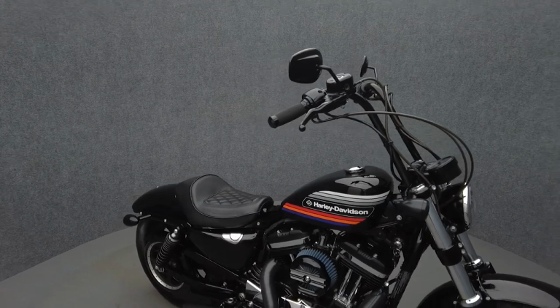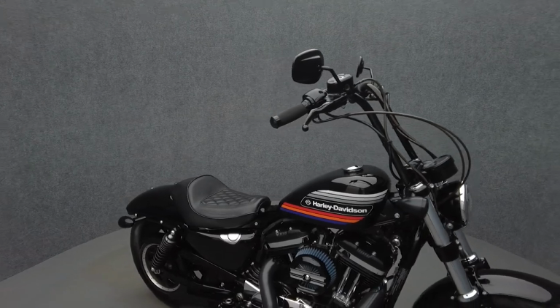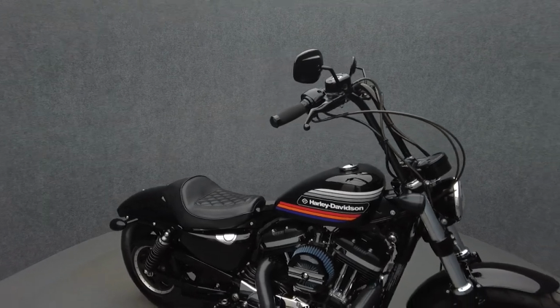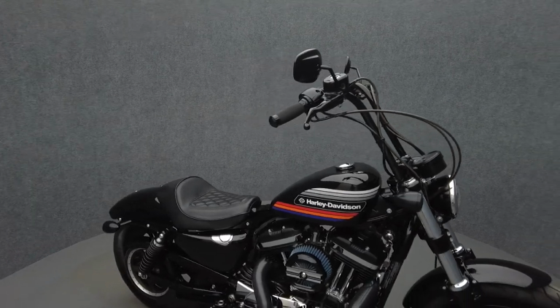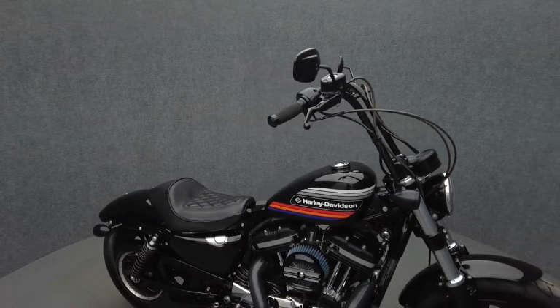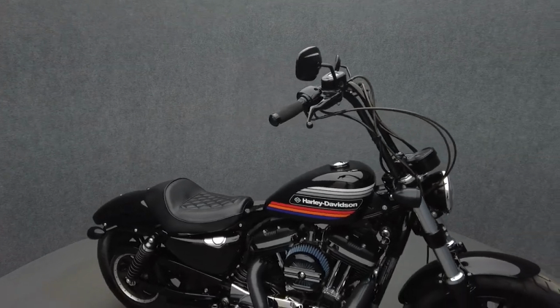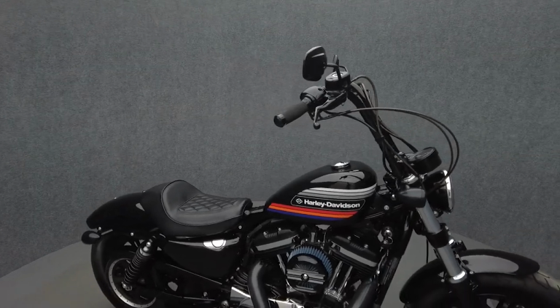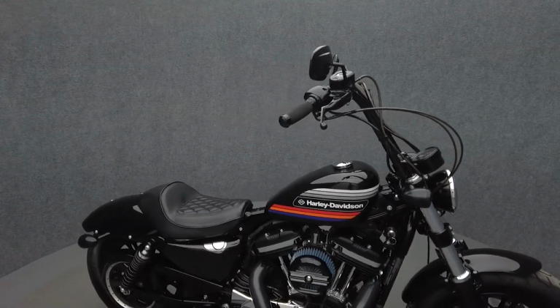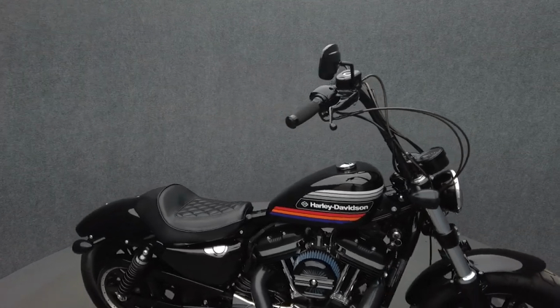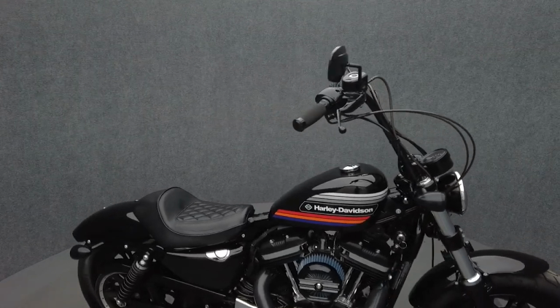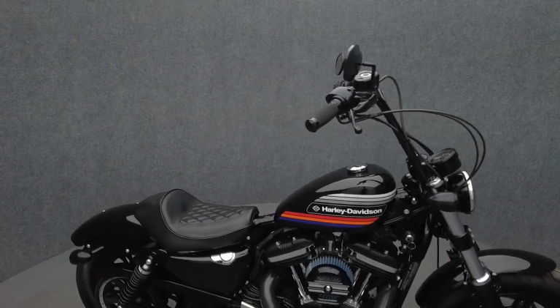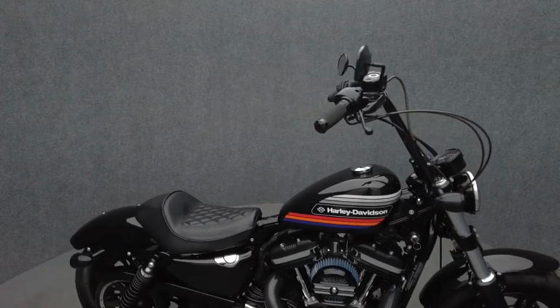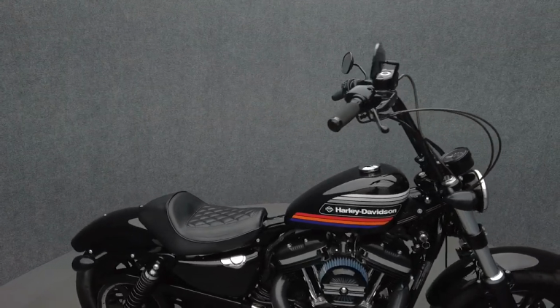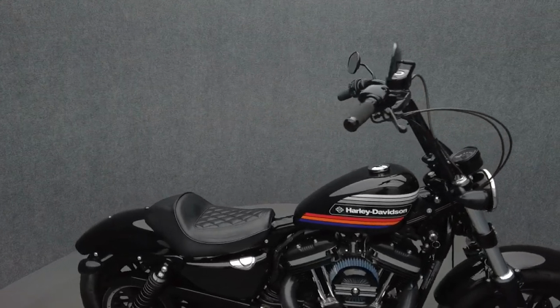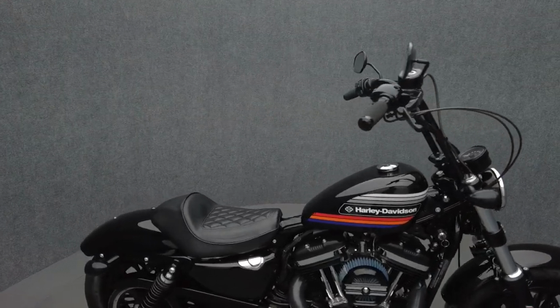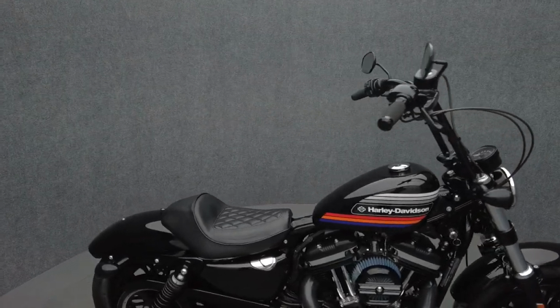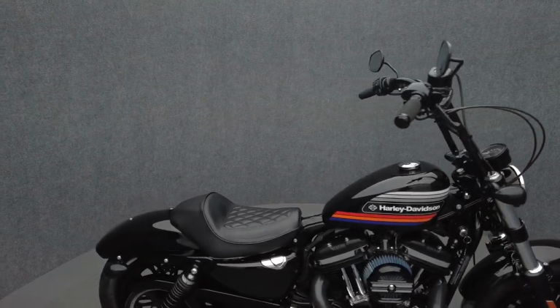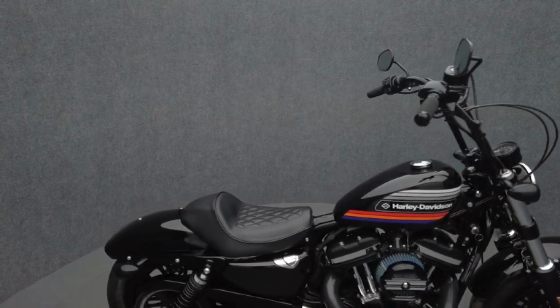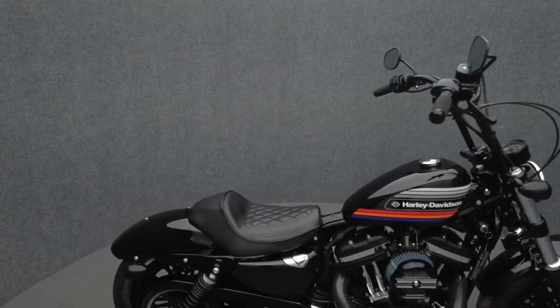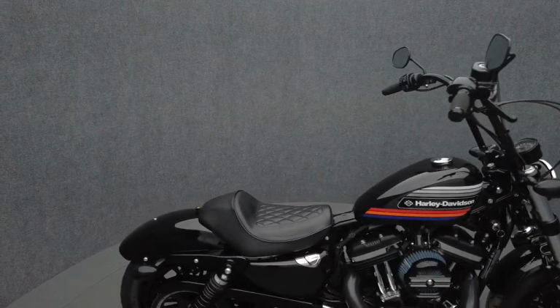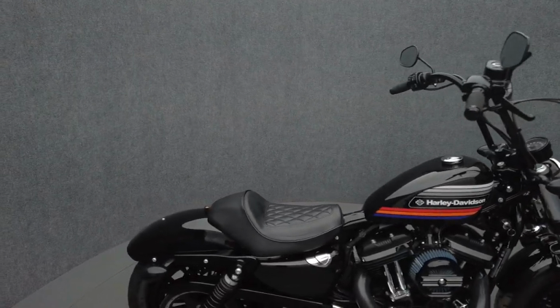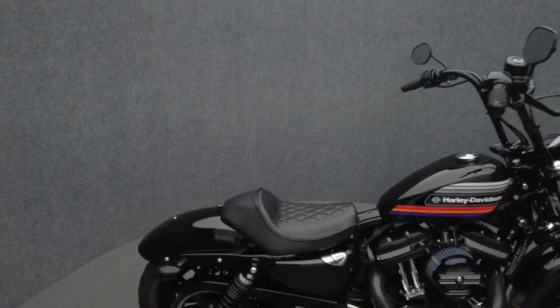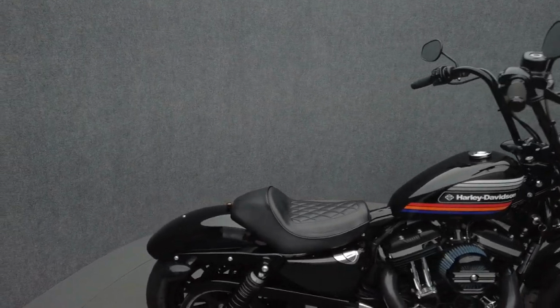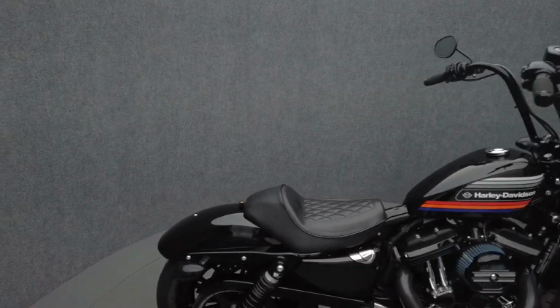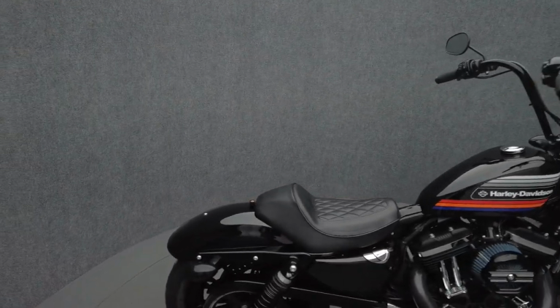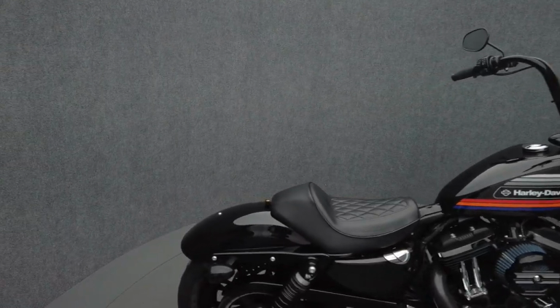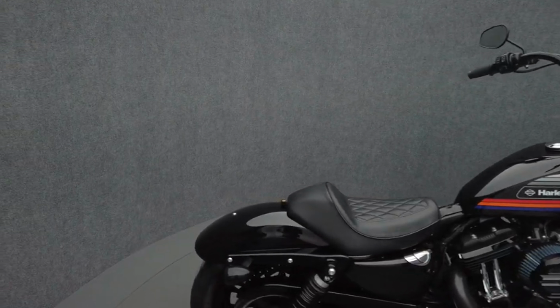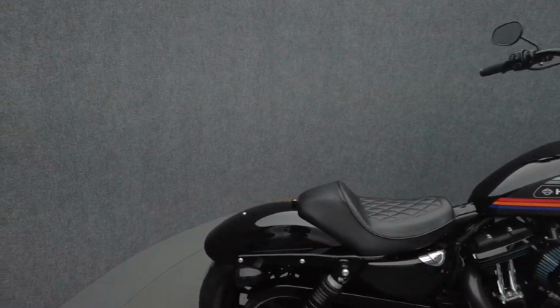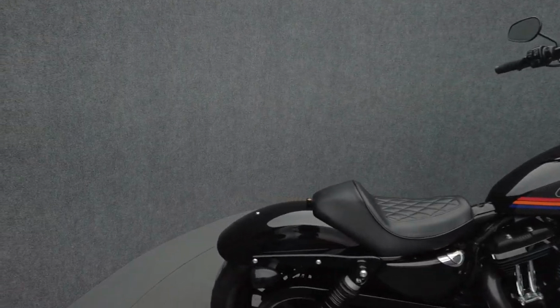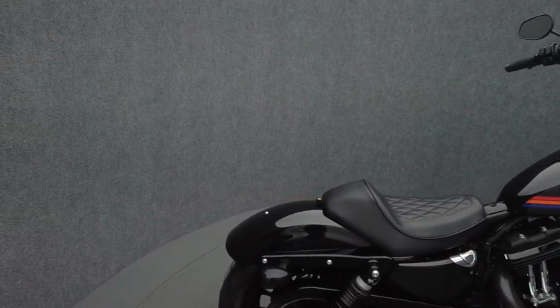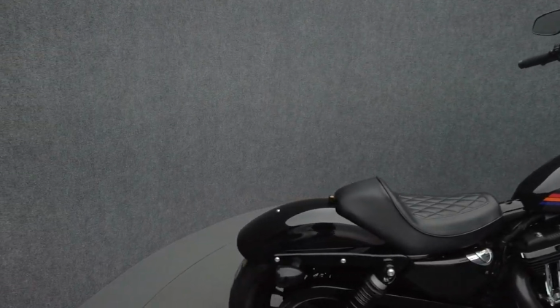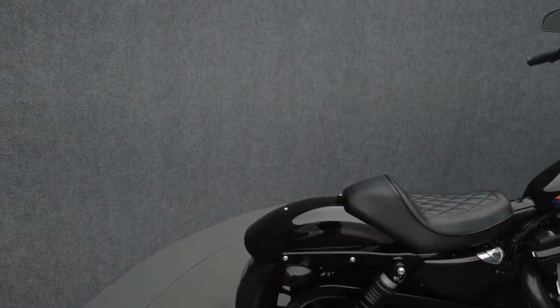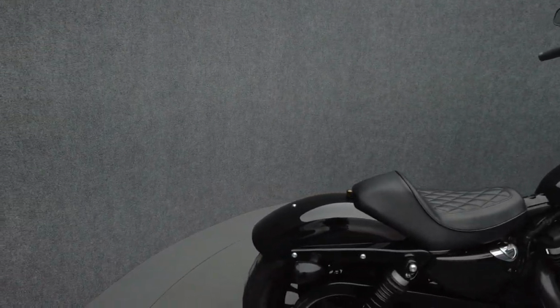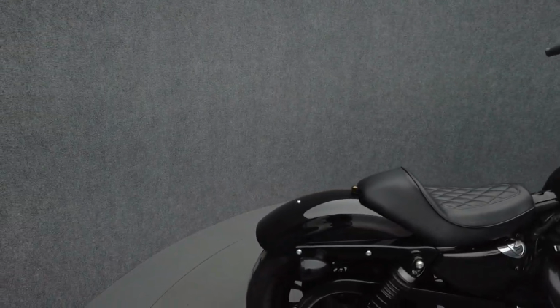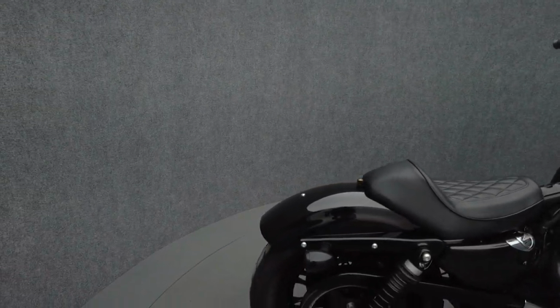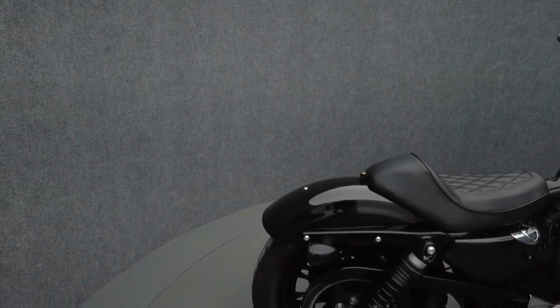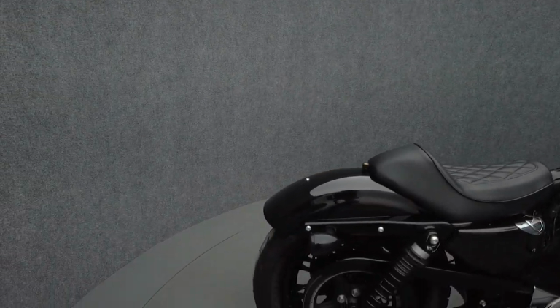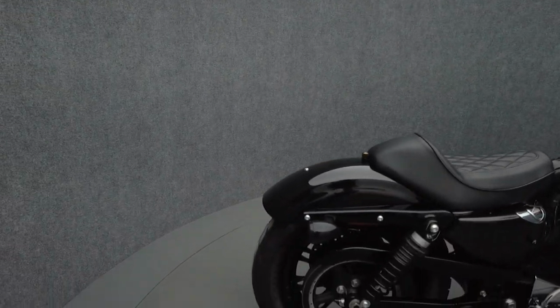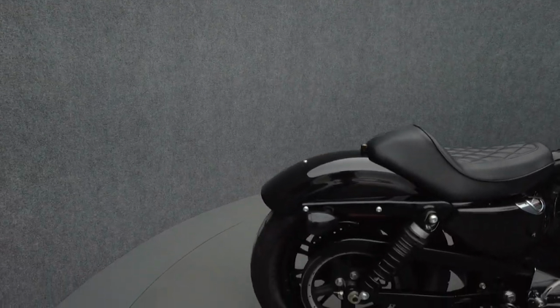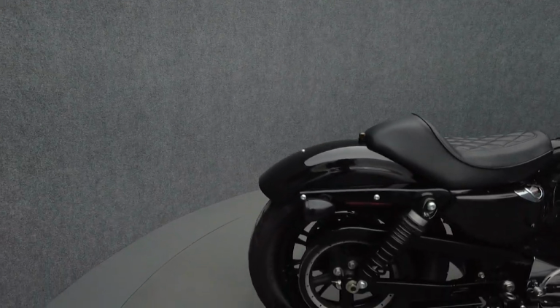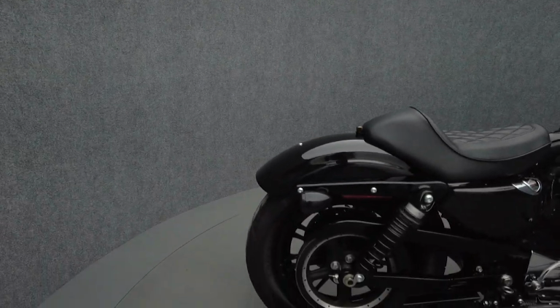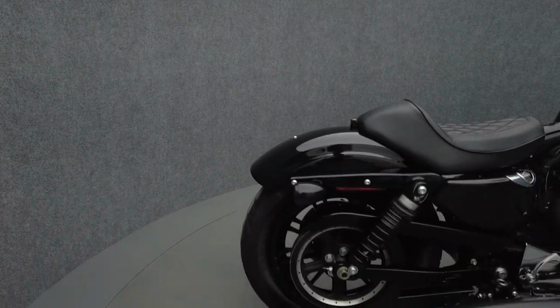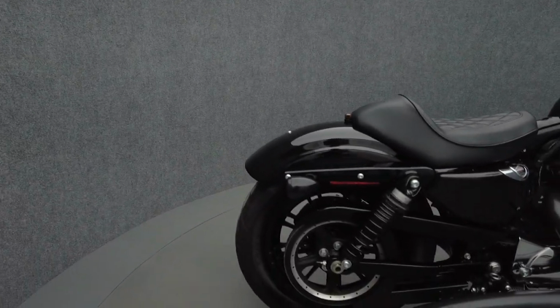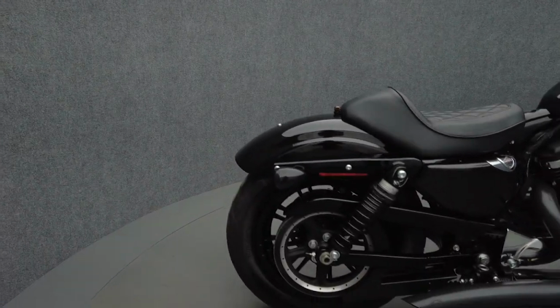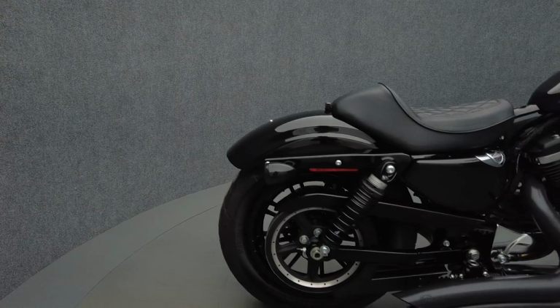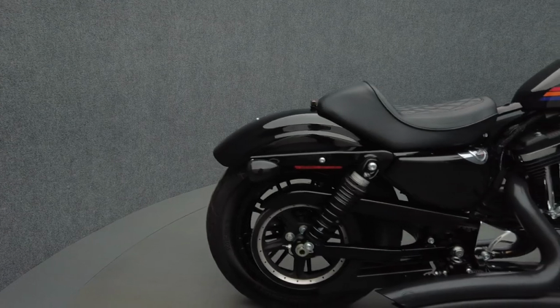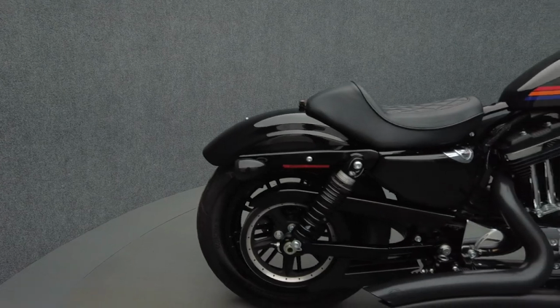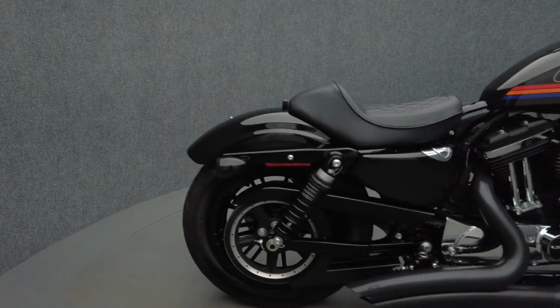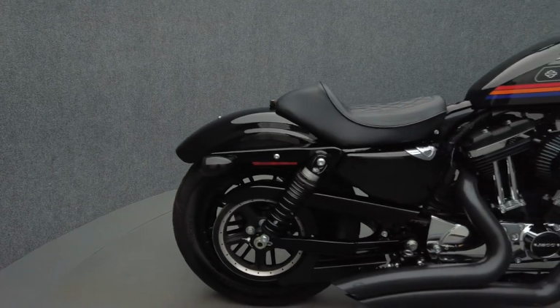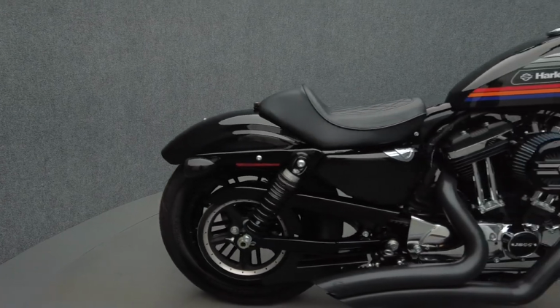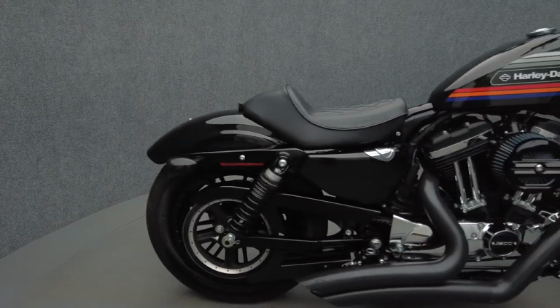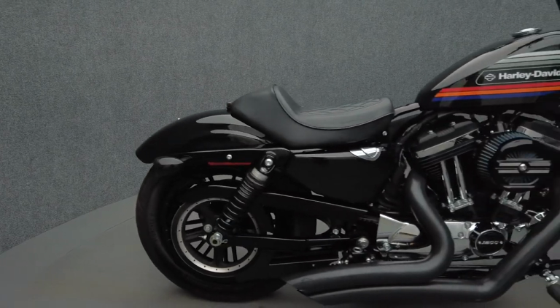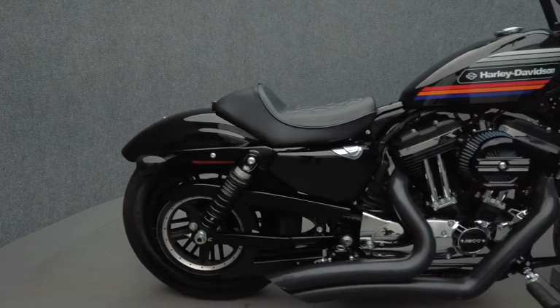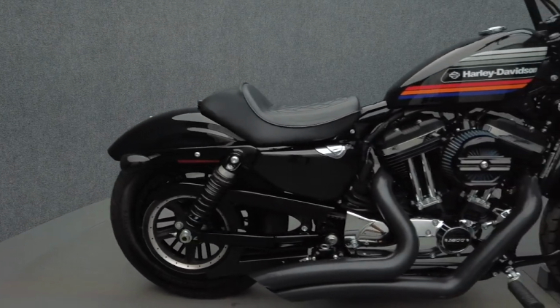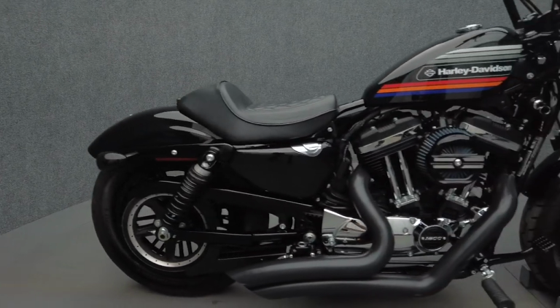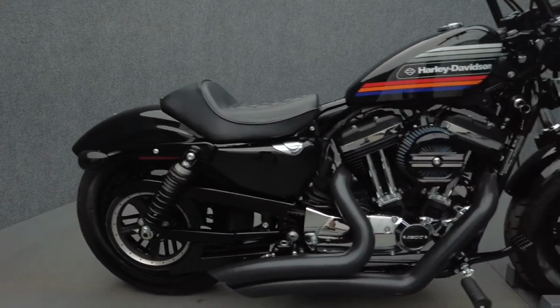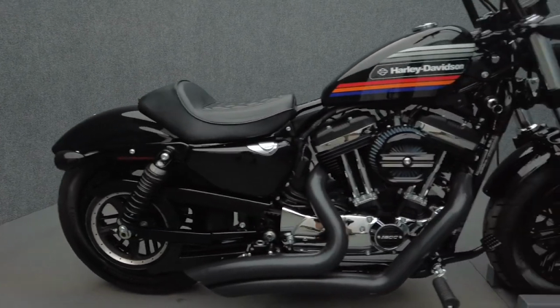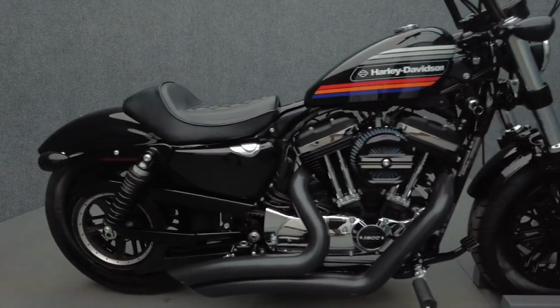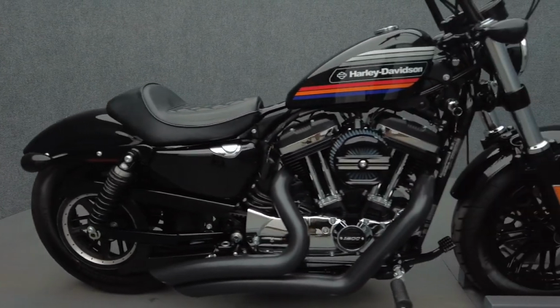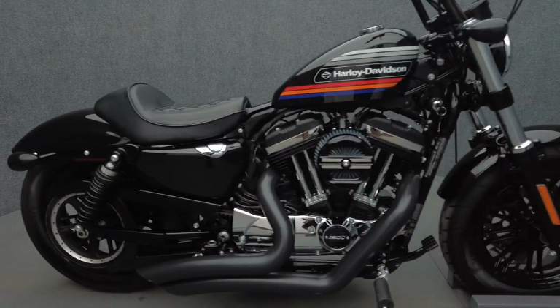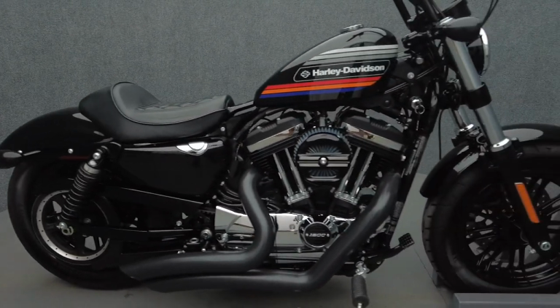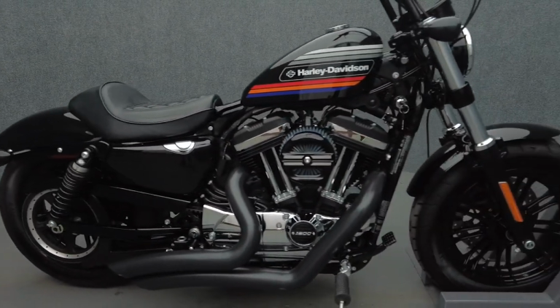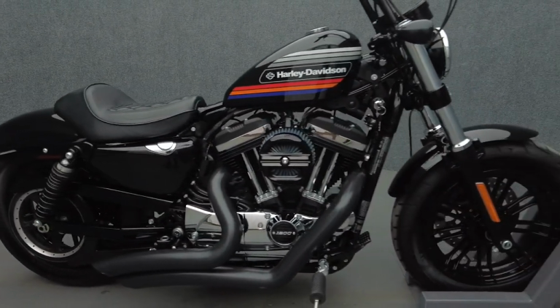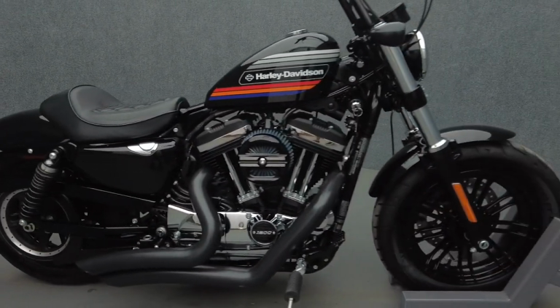It's been upgraded with 14-inch handlebars, screamin' eagle intake, grips, LED headlight, LED front and rear turn signals, and a Vance and Hines big radius exhaust.